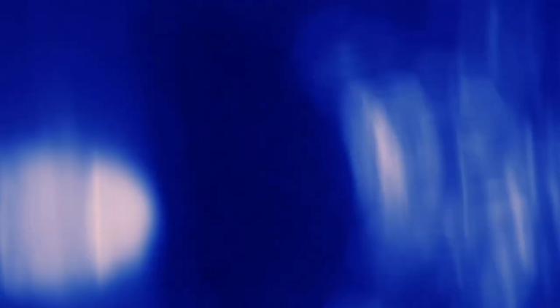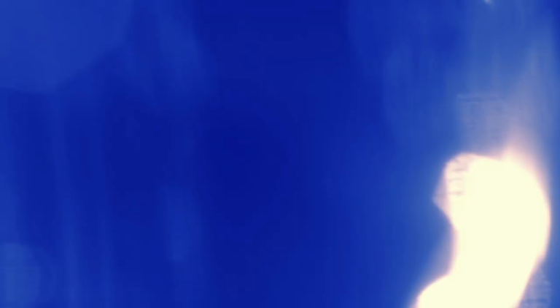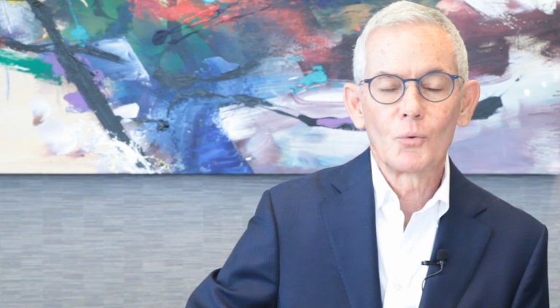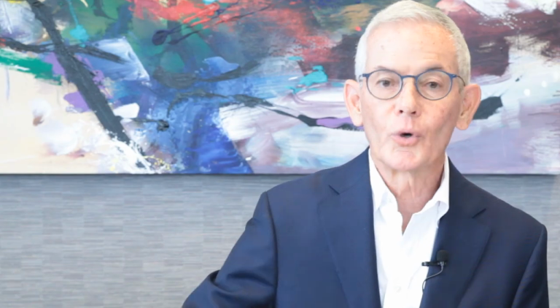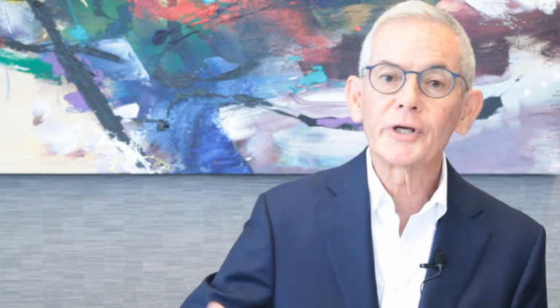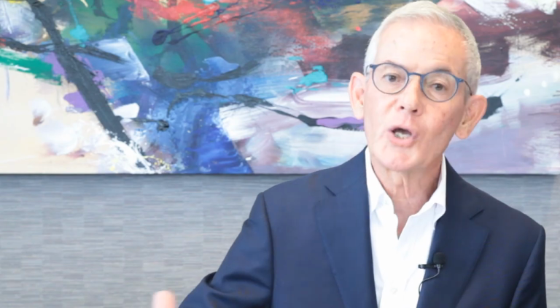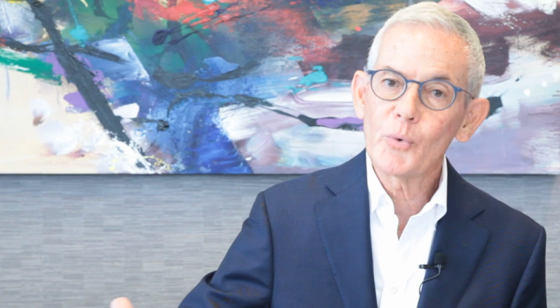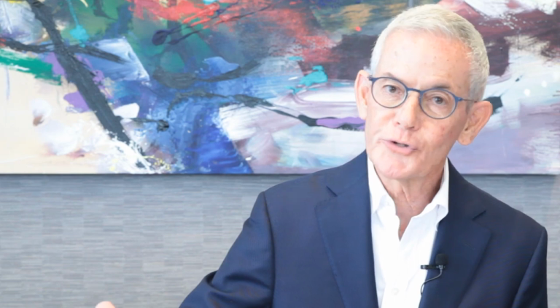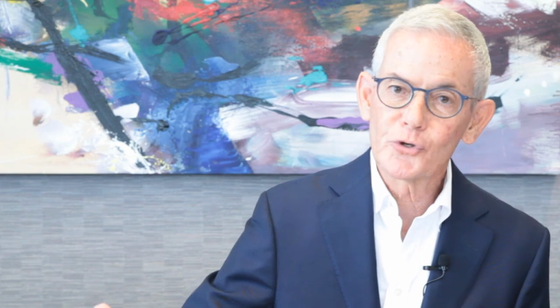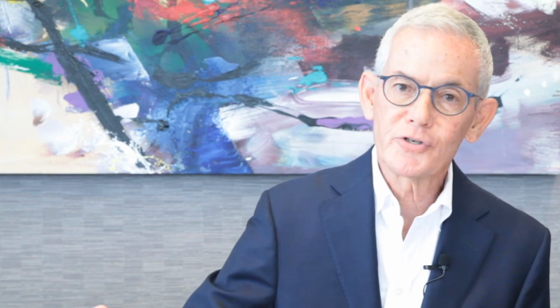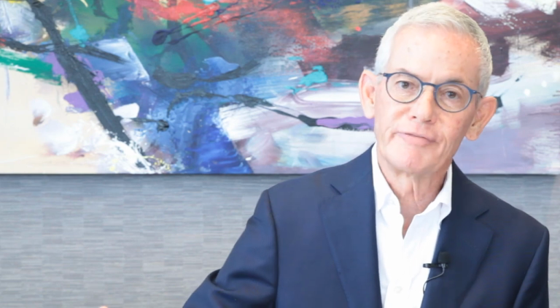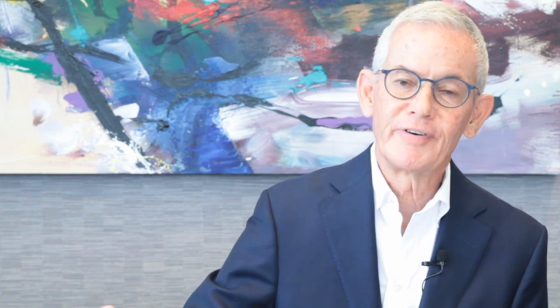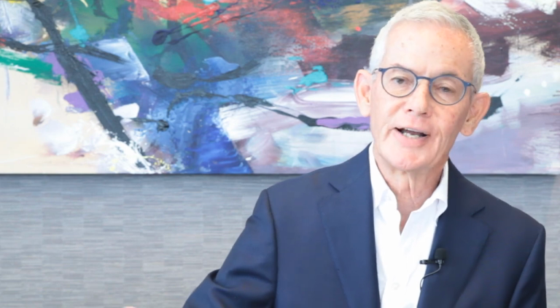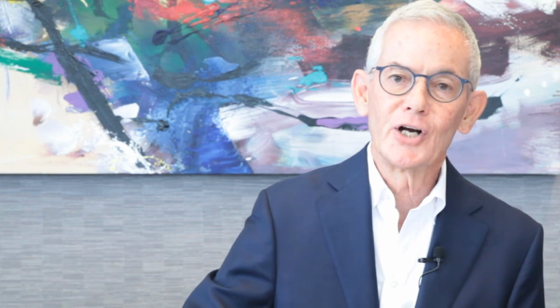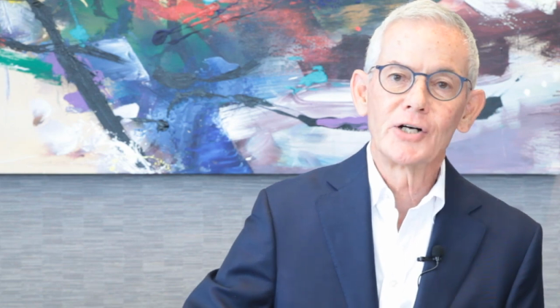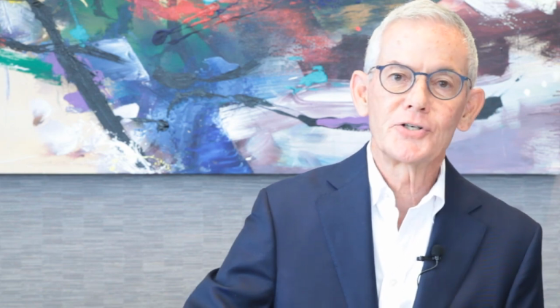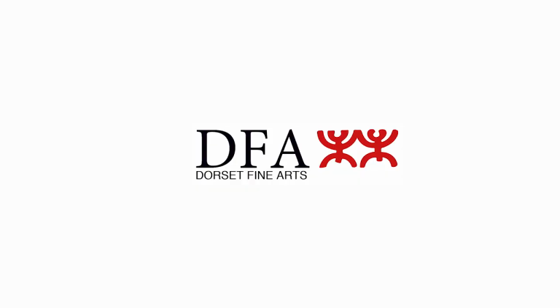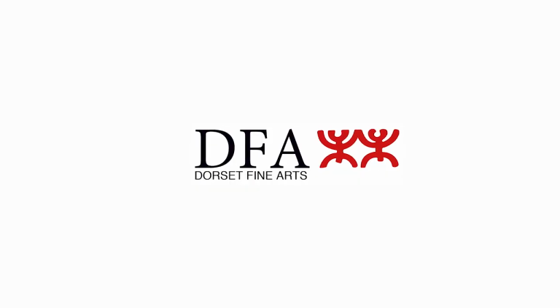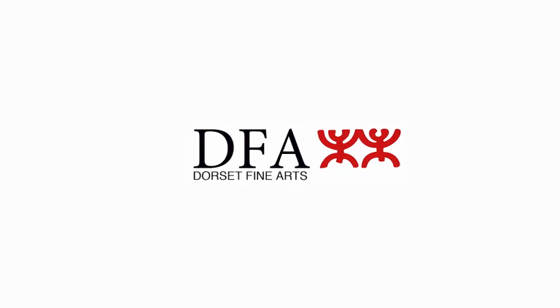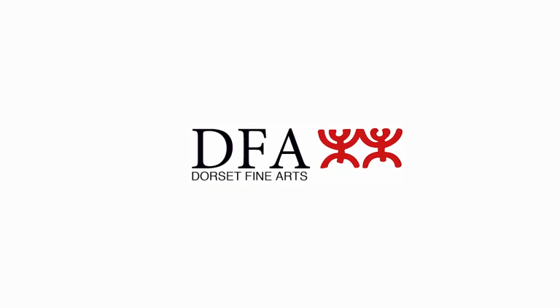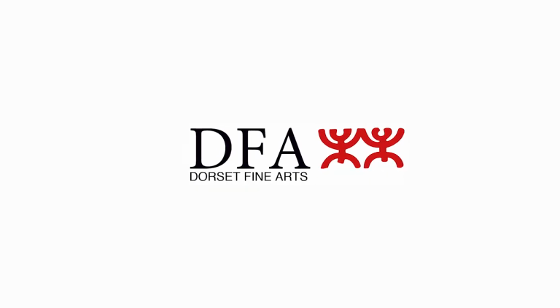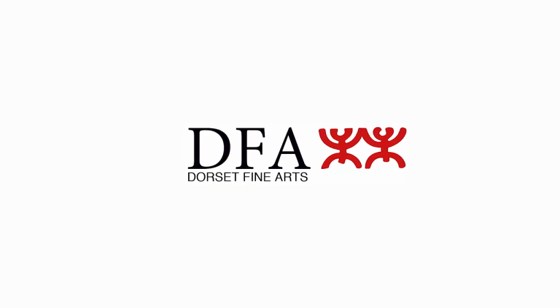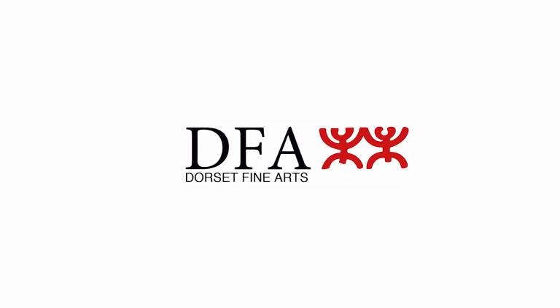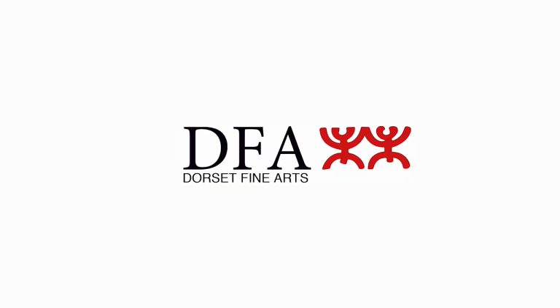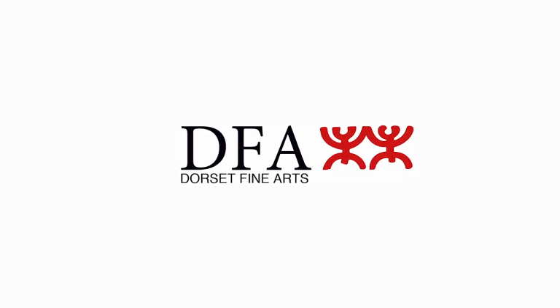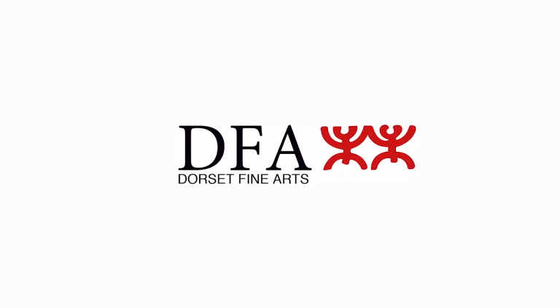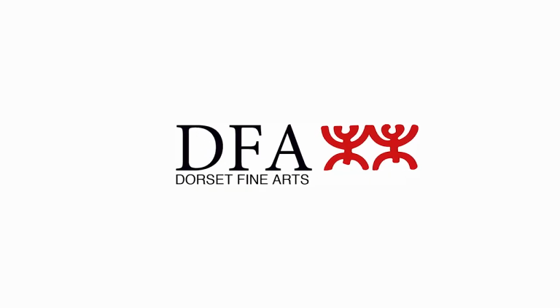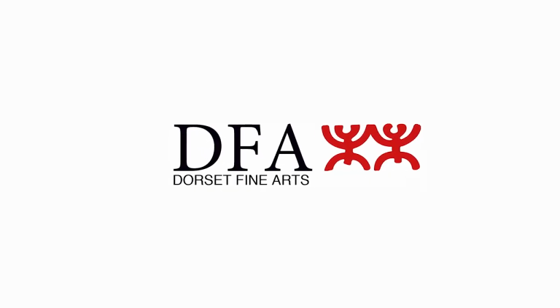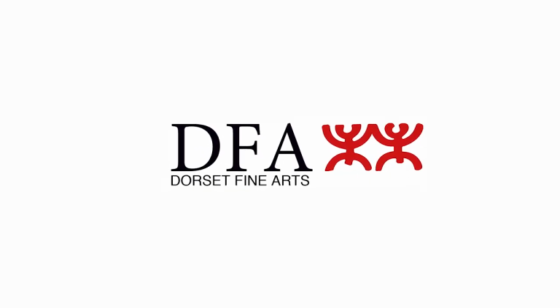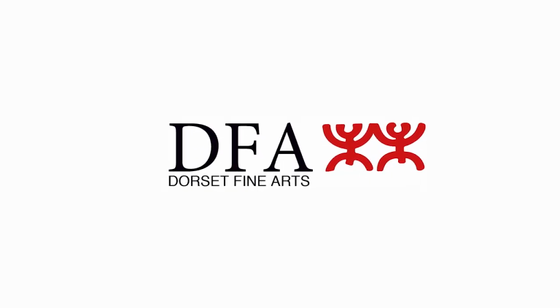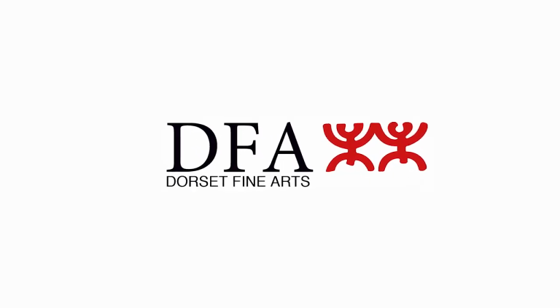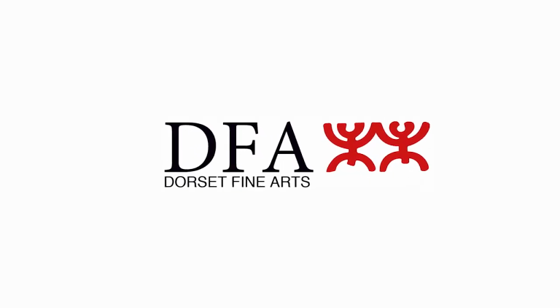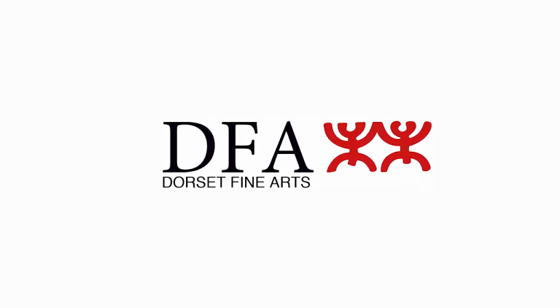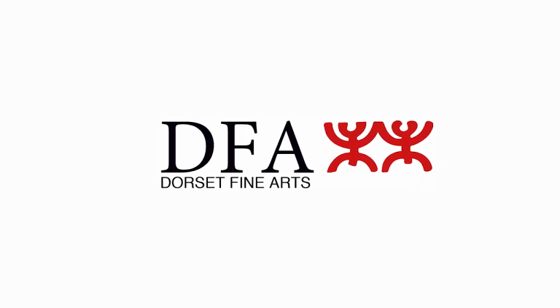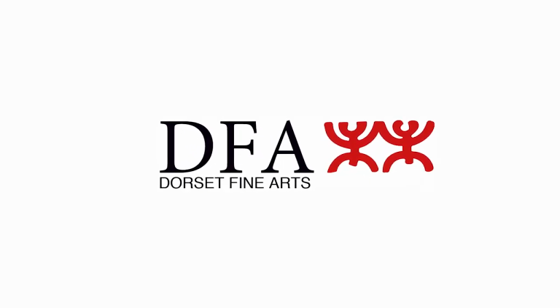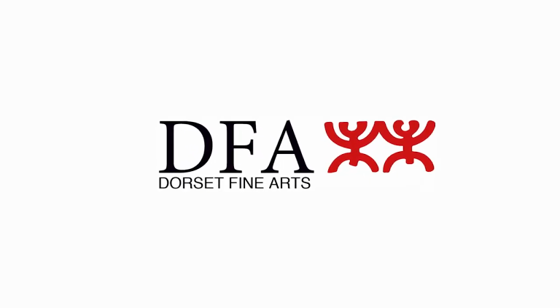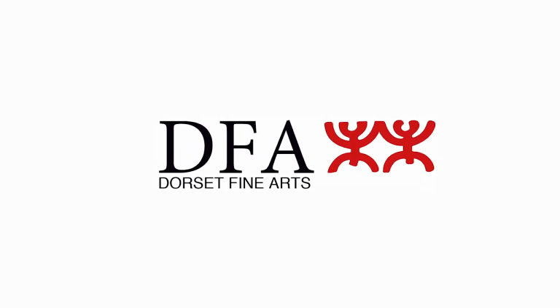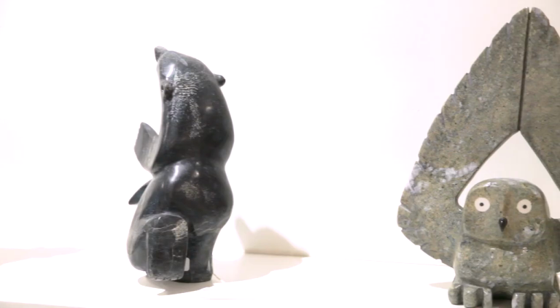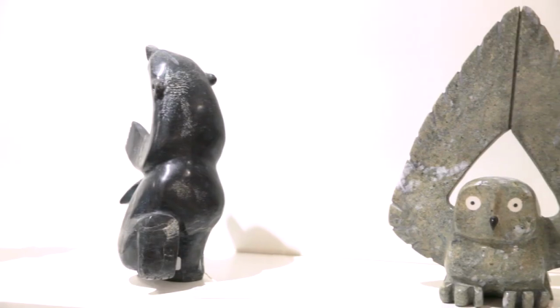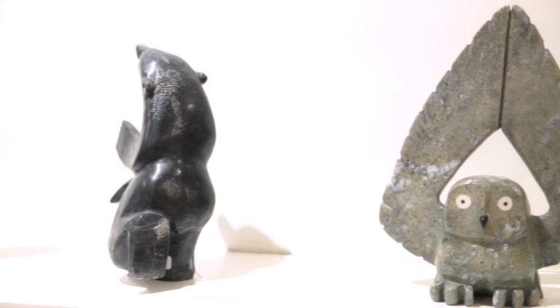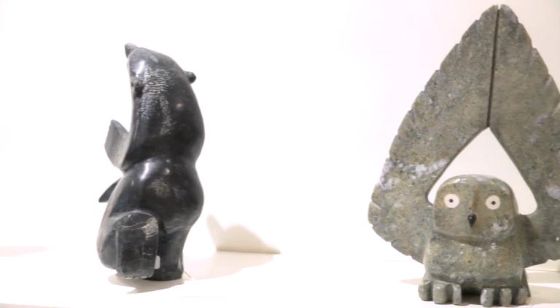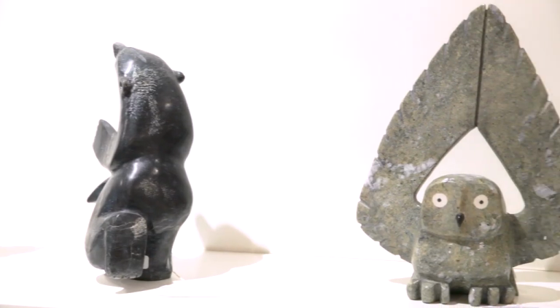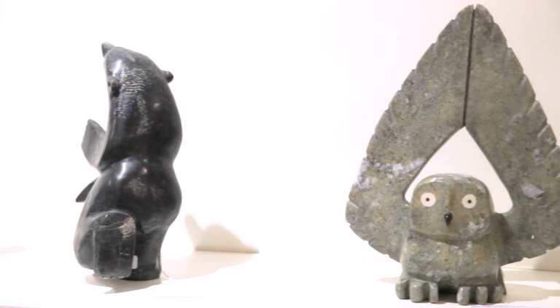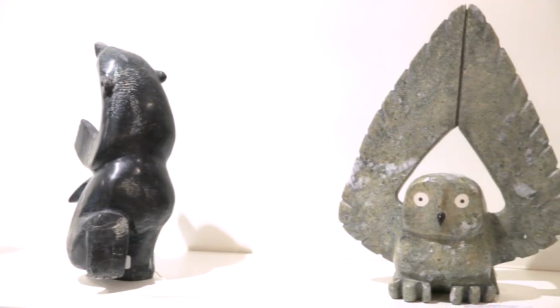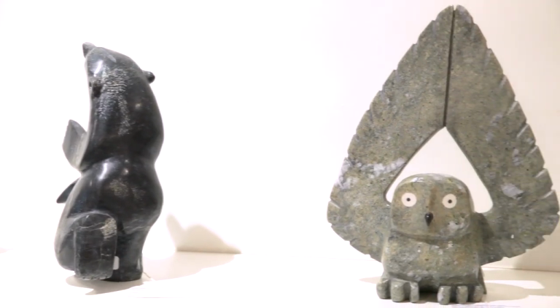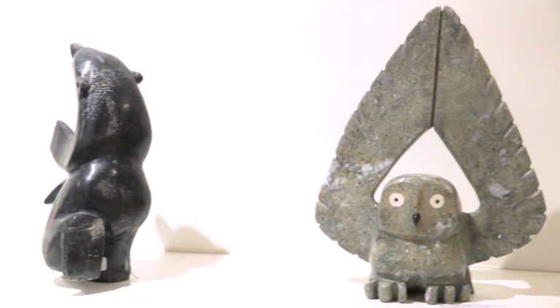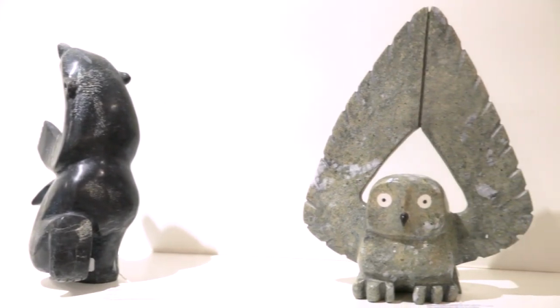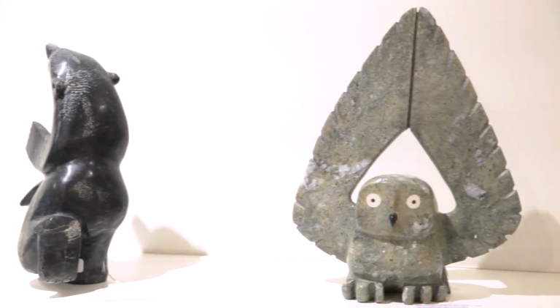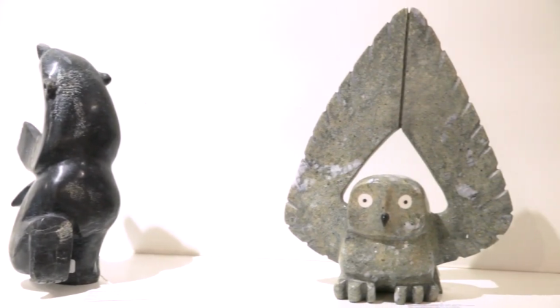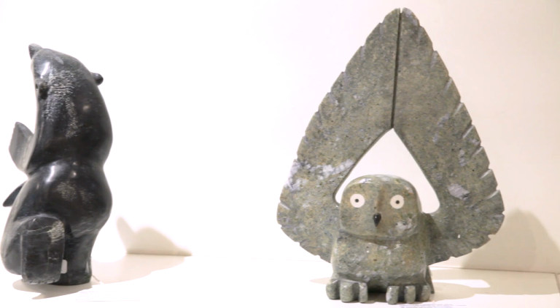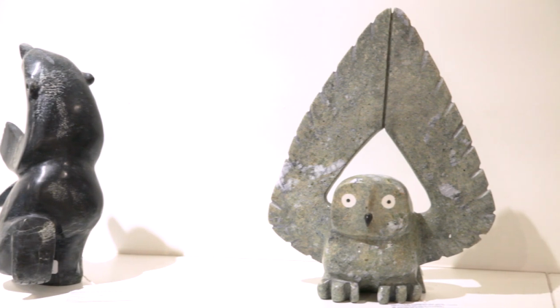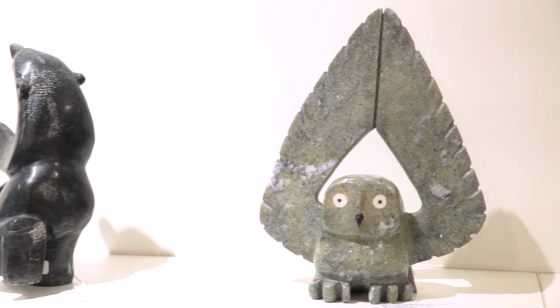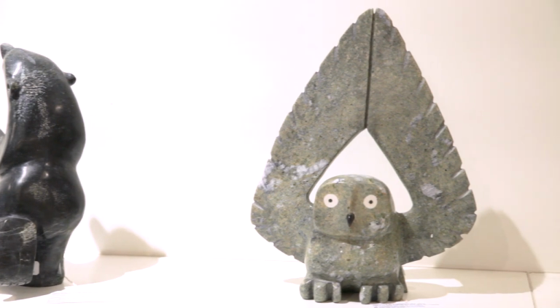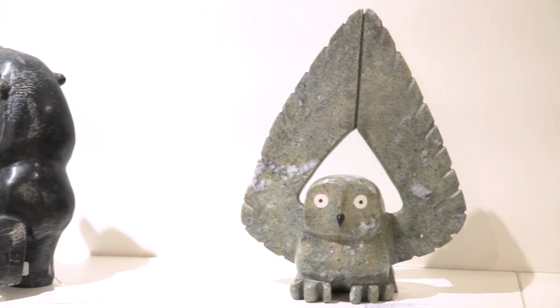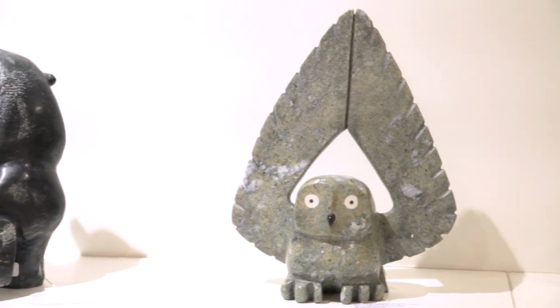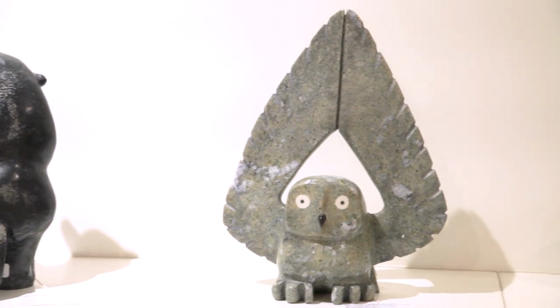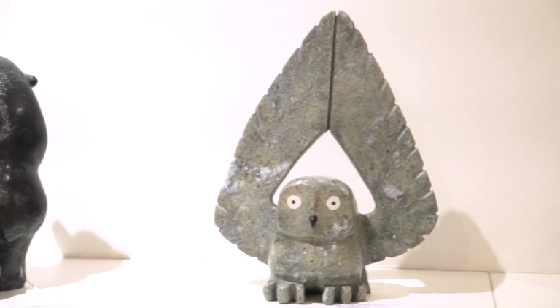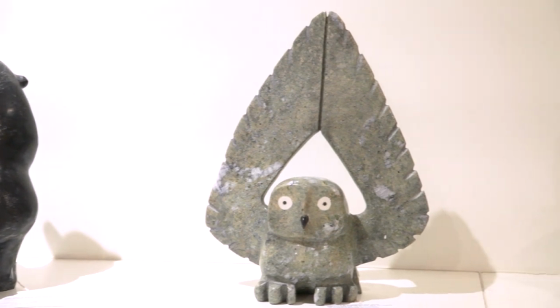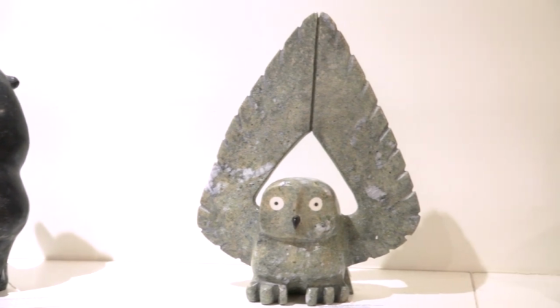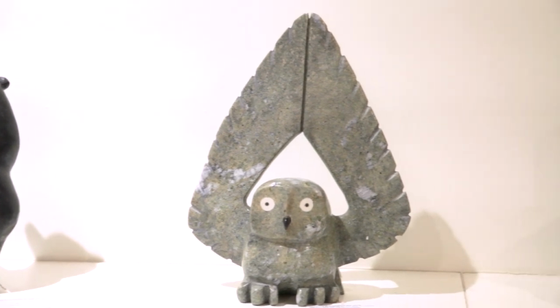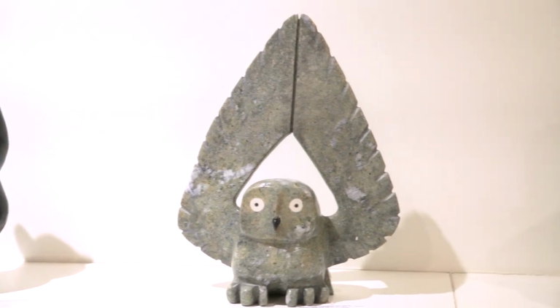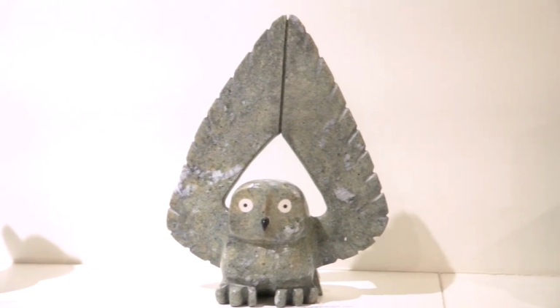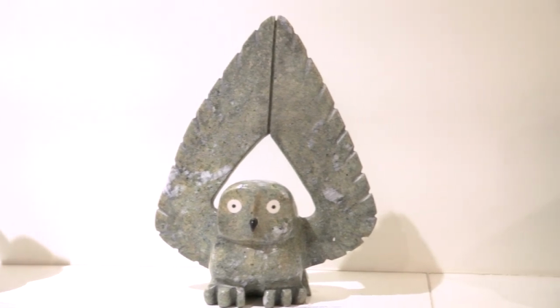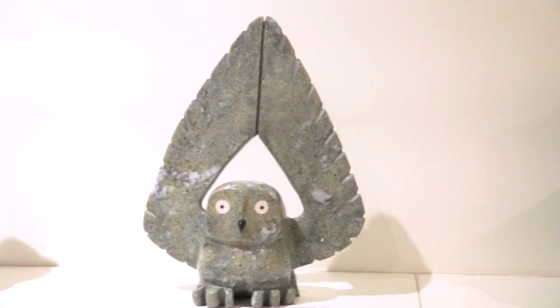Working with Dorset Fine Arts was a great experience and they presented me with many amazing Inuit pieces.